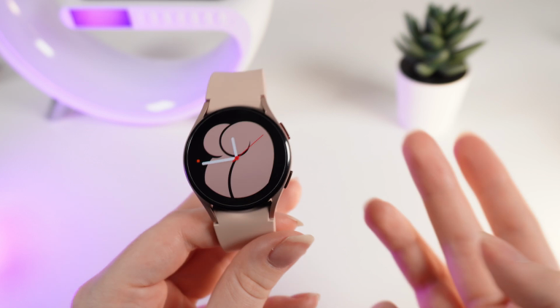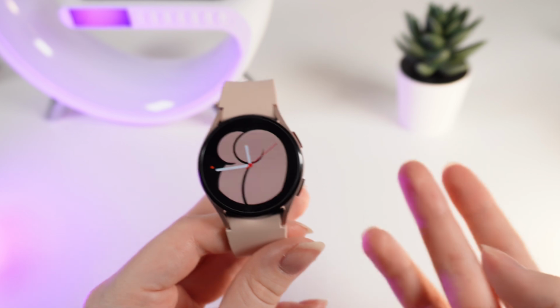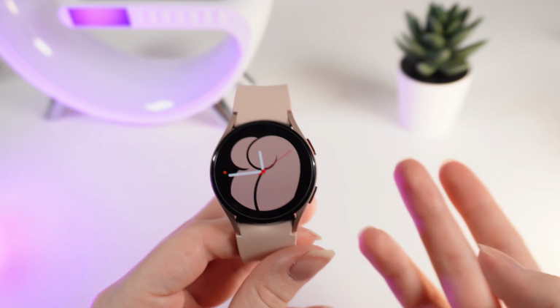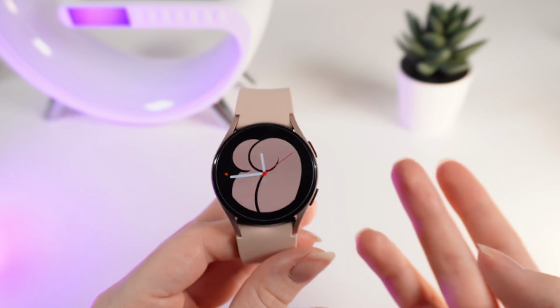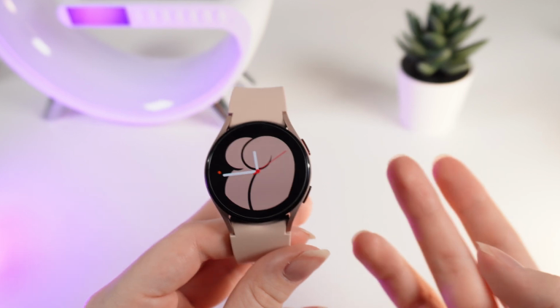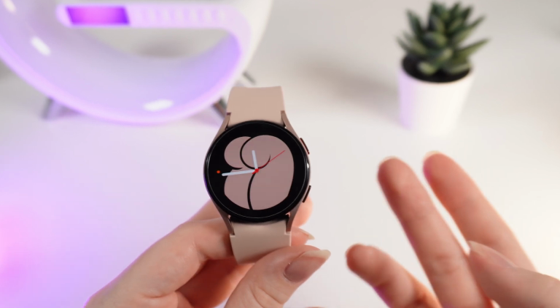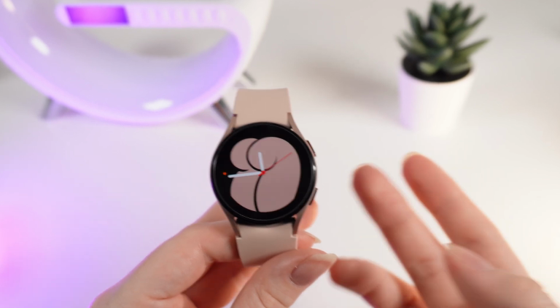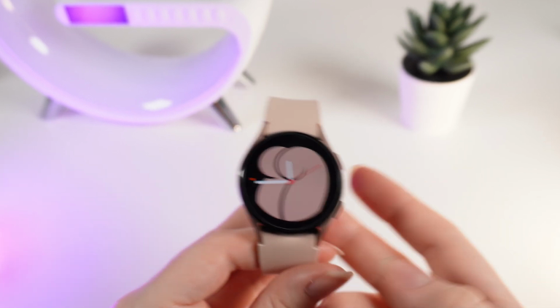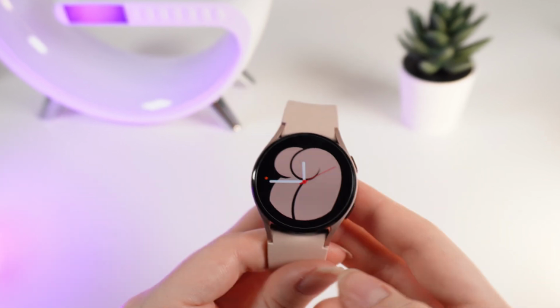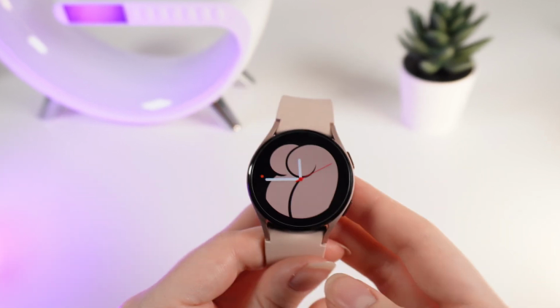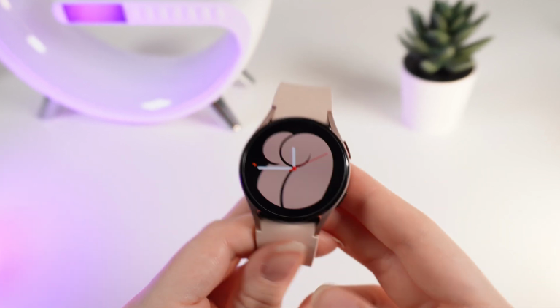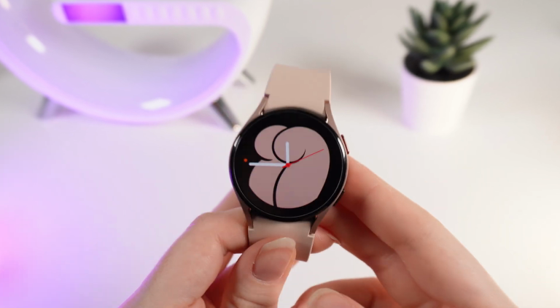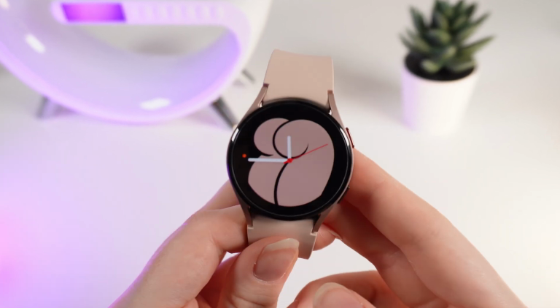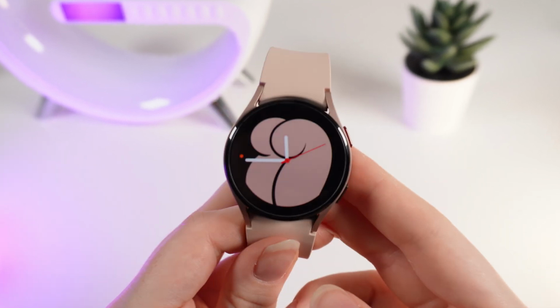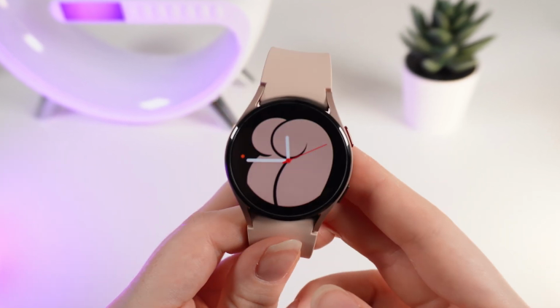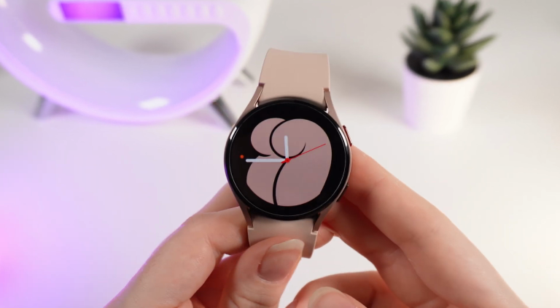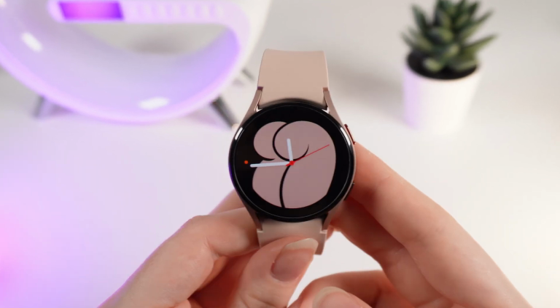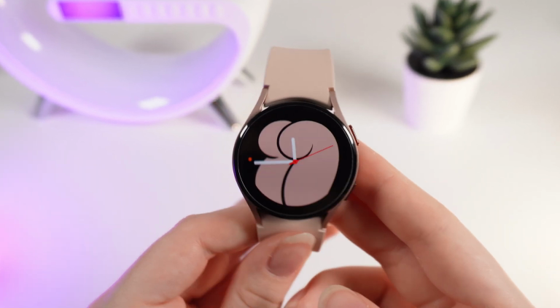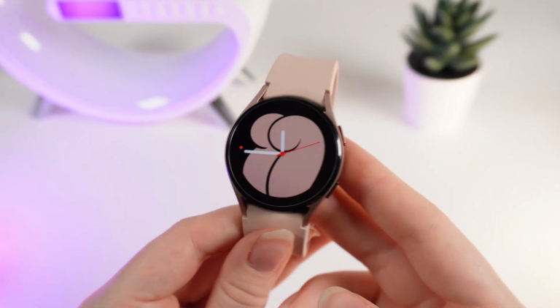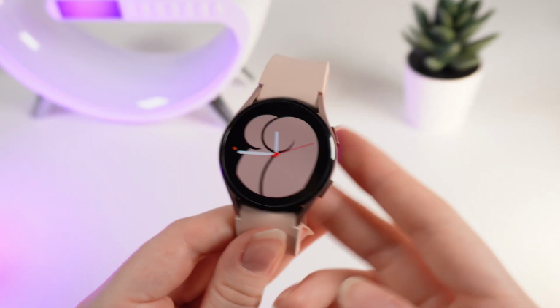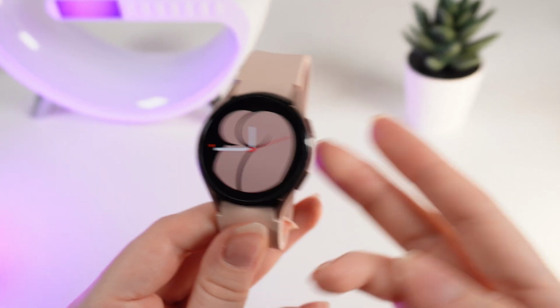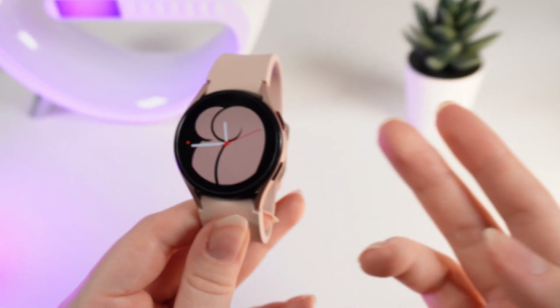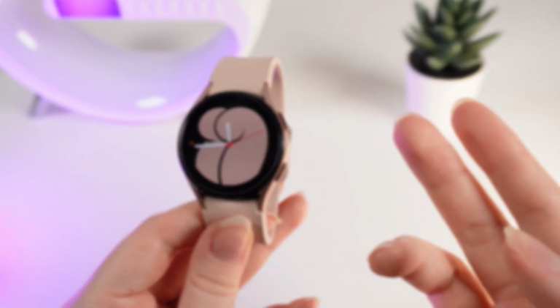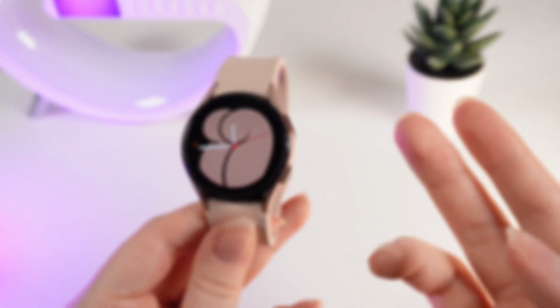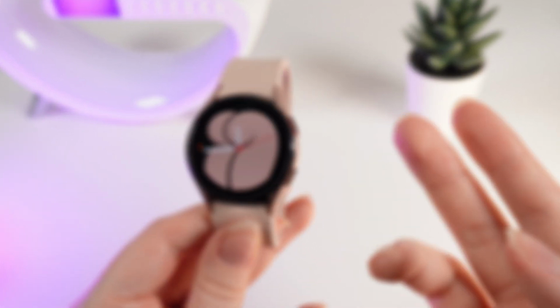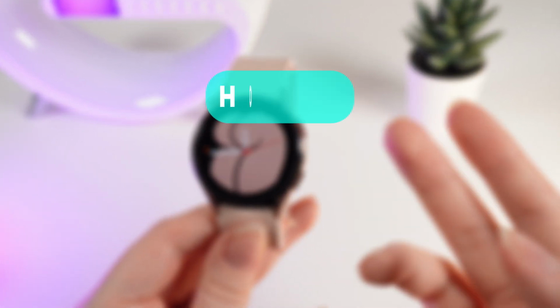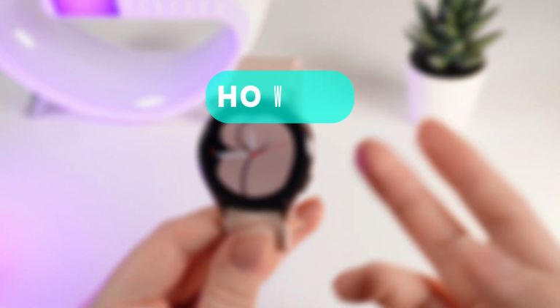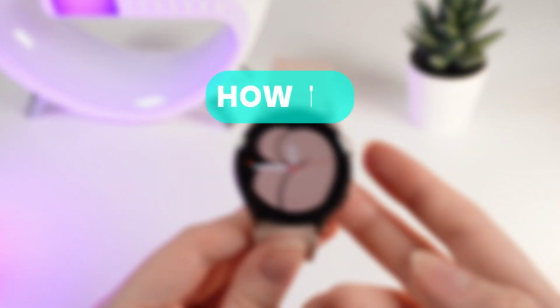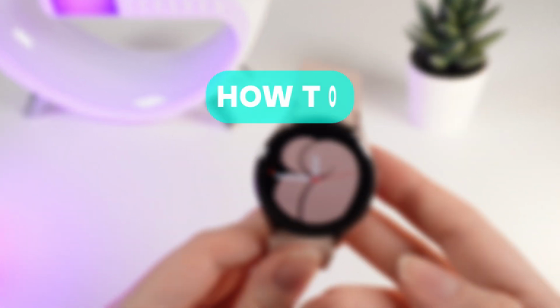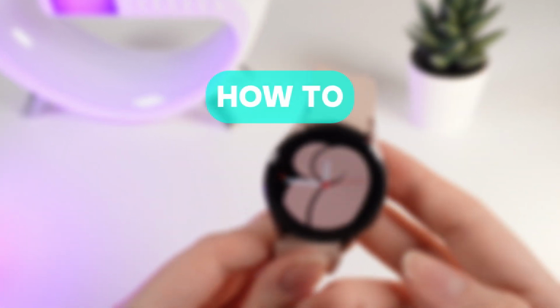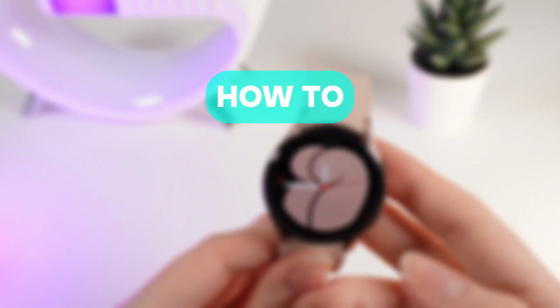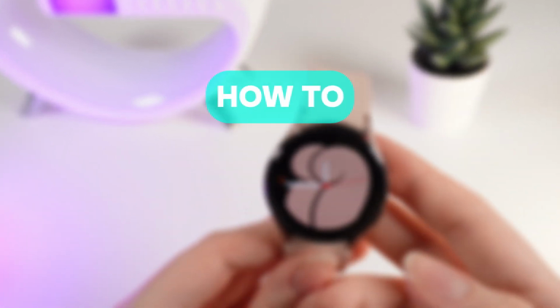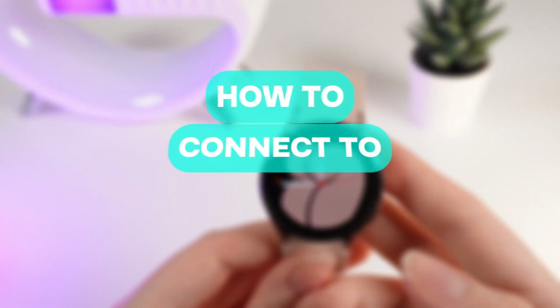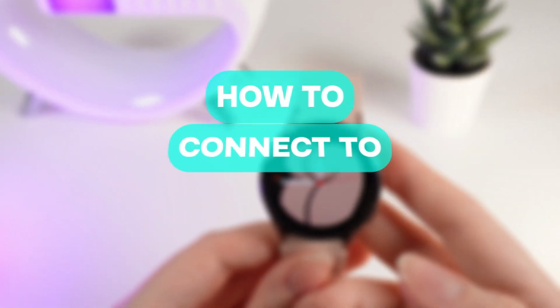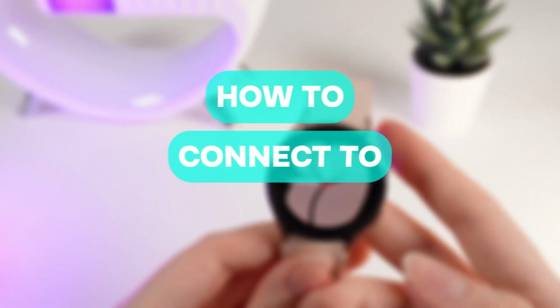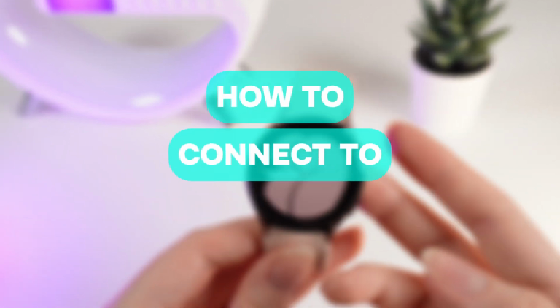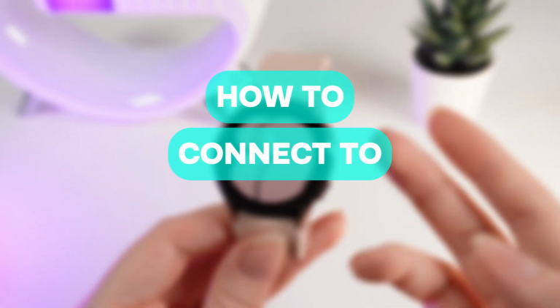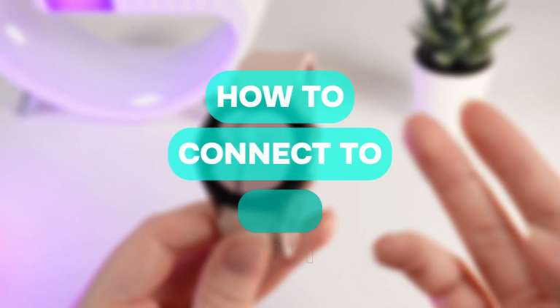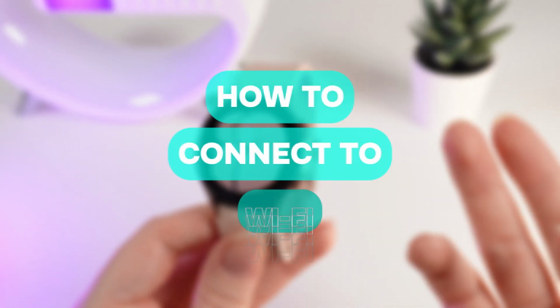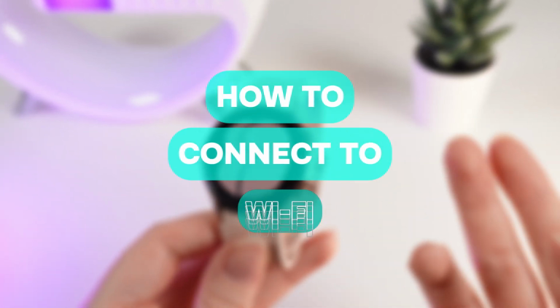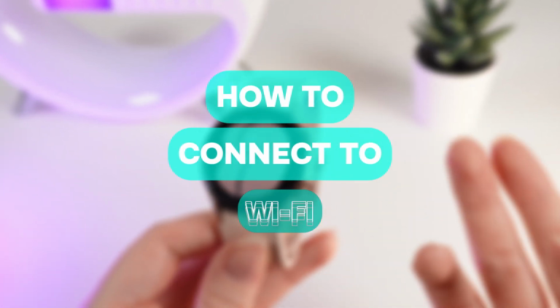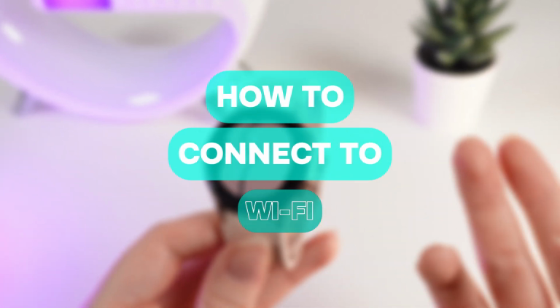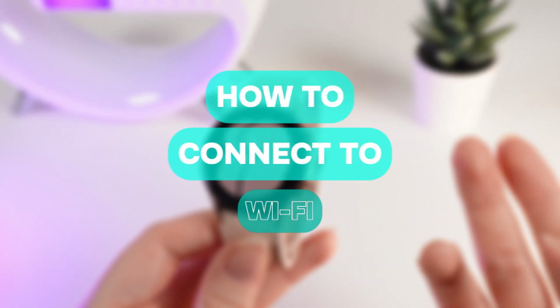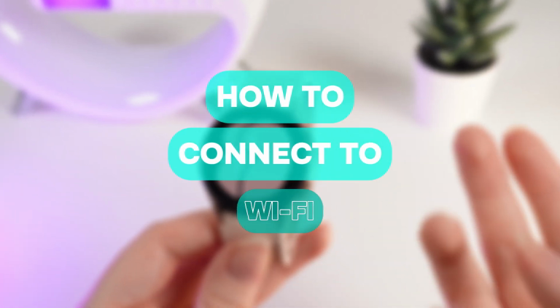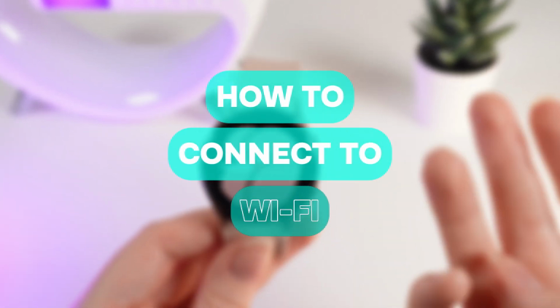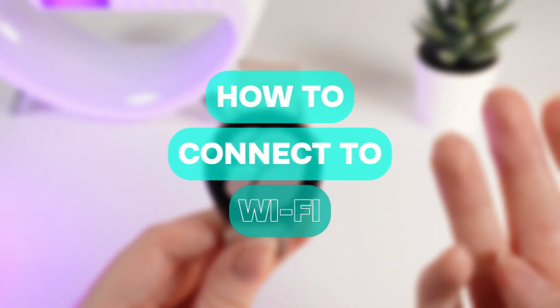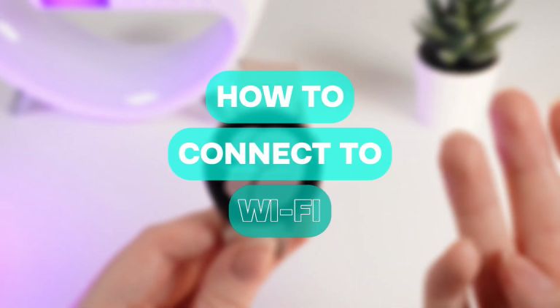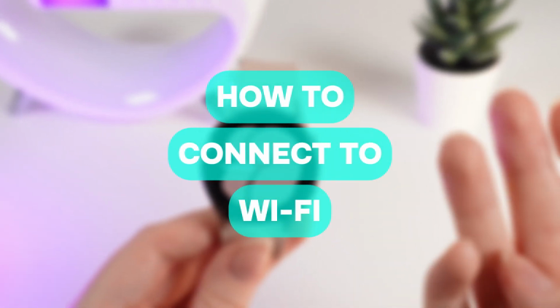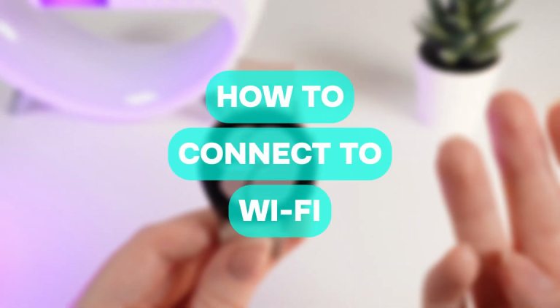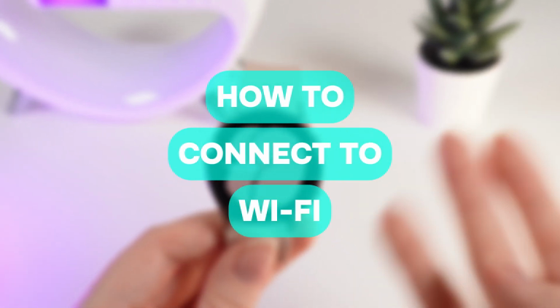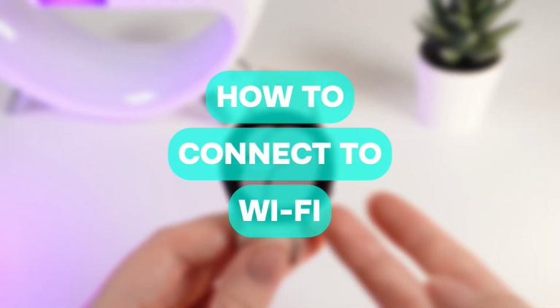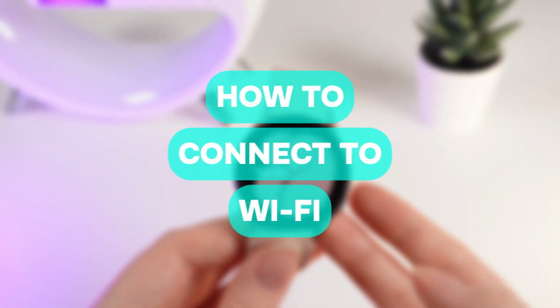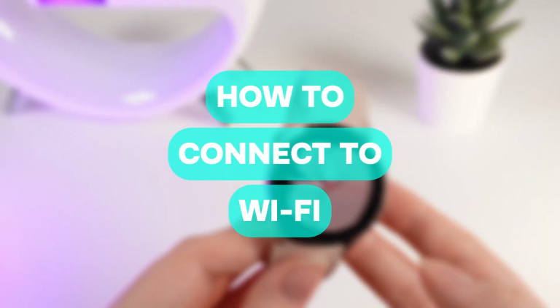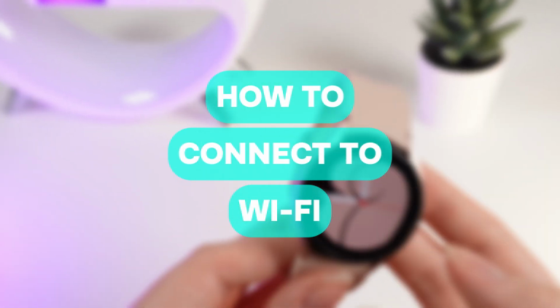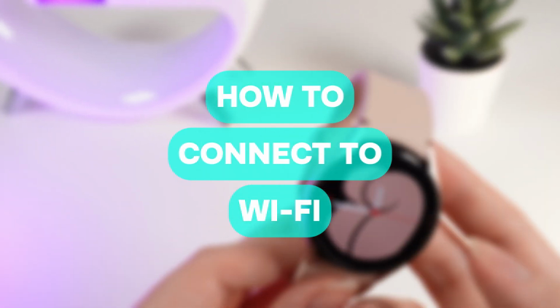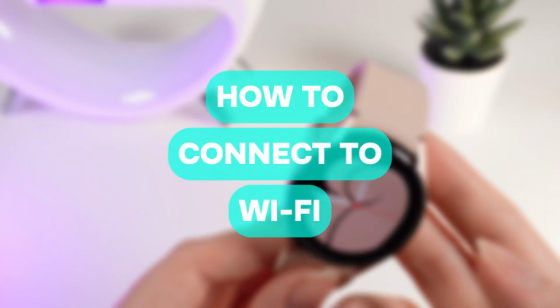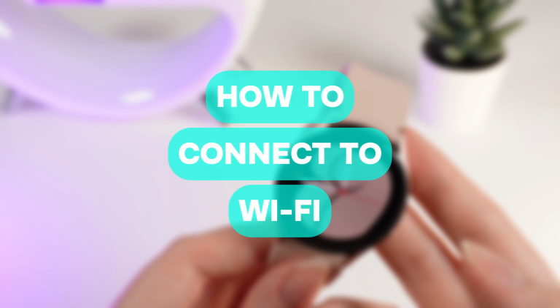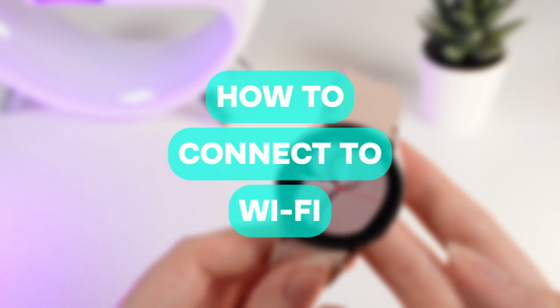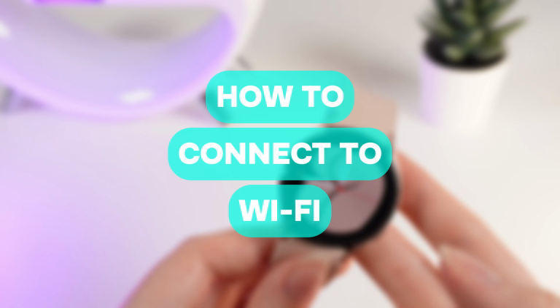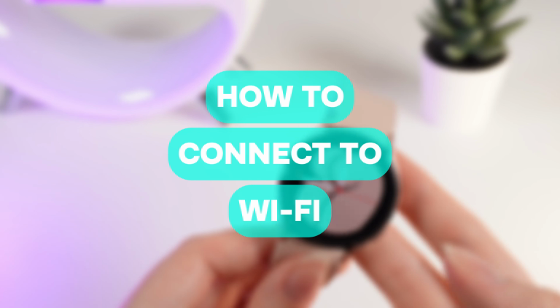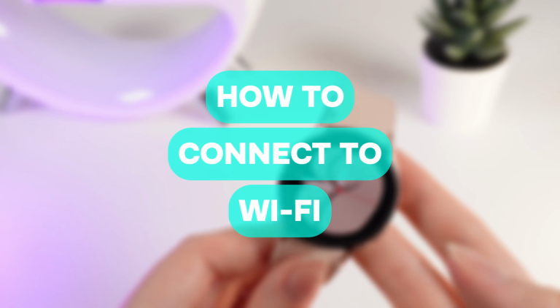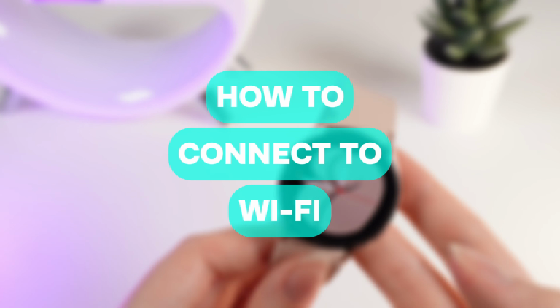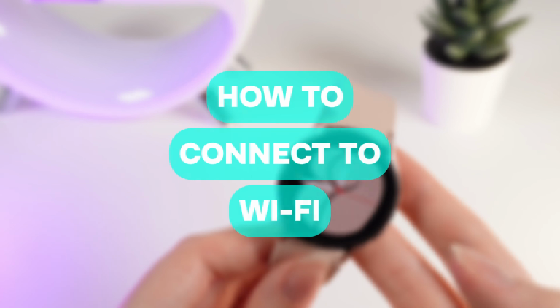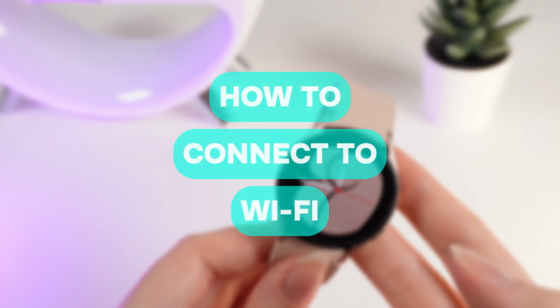Hello guys, and in today's video I will show you how to connect your Samsung Galaxy Watch 4 to a Wi-Fi connection.